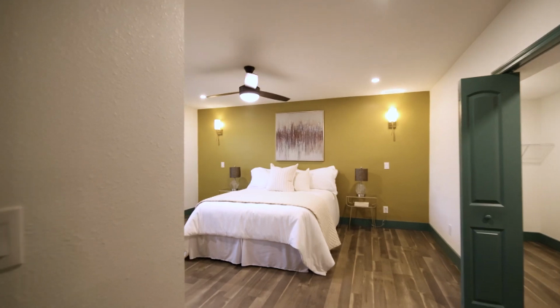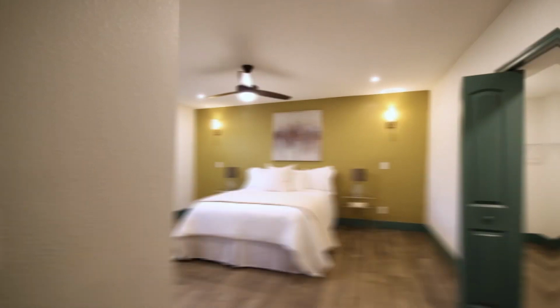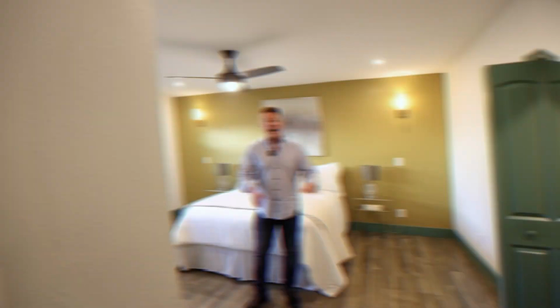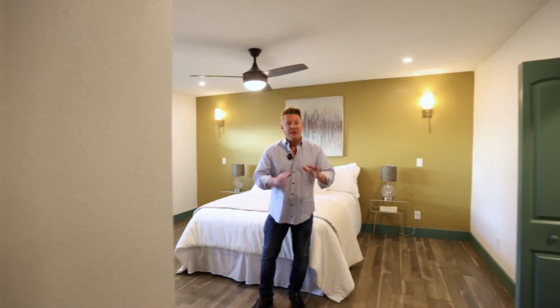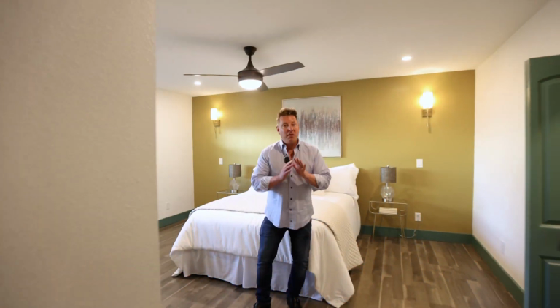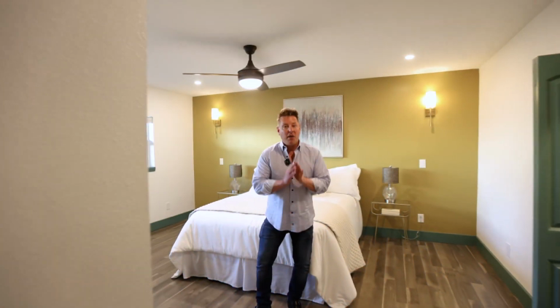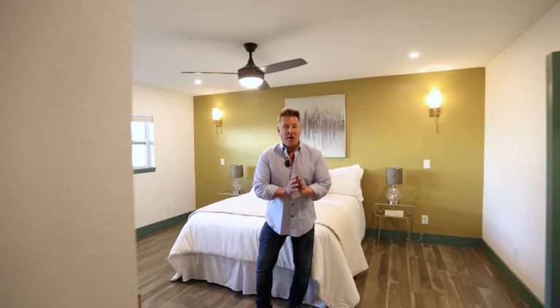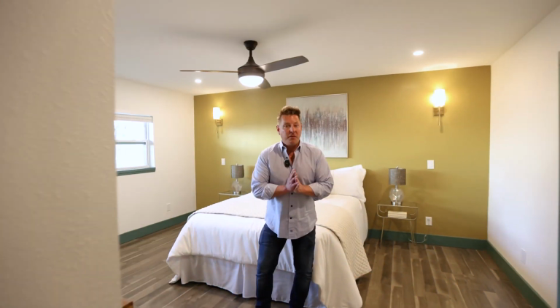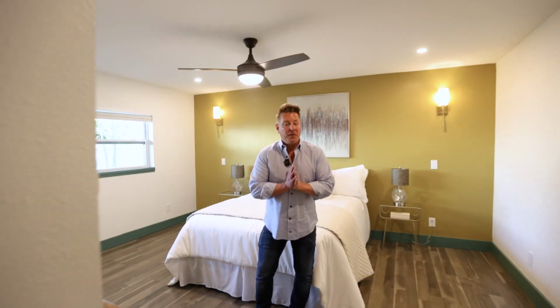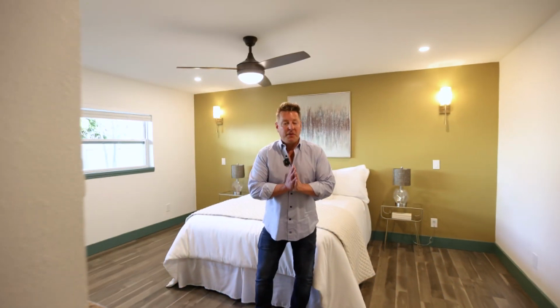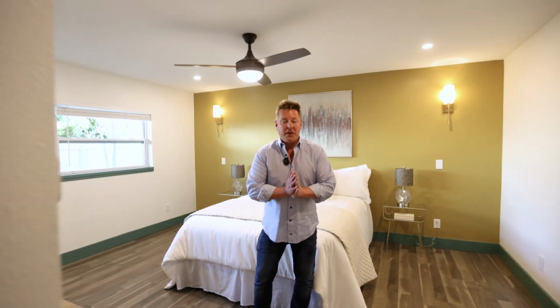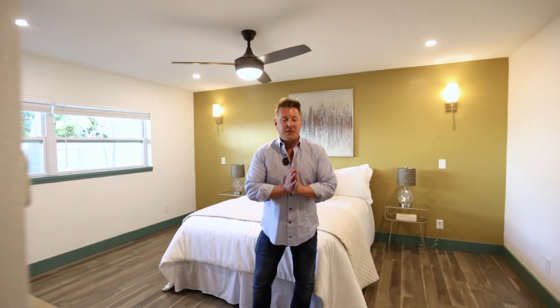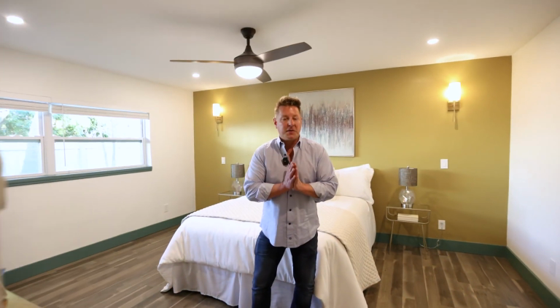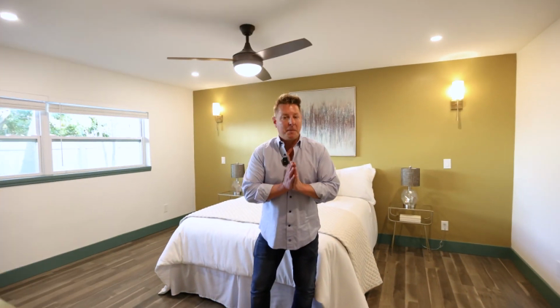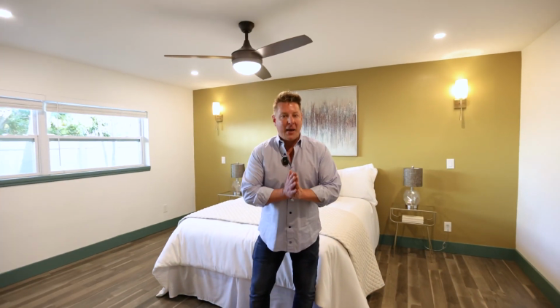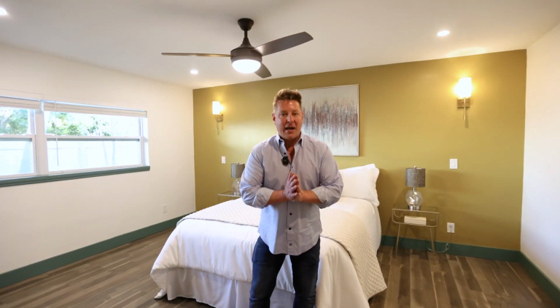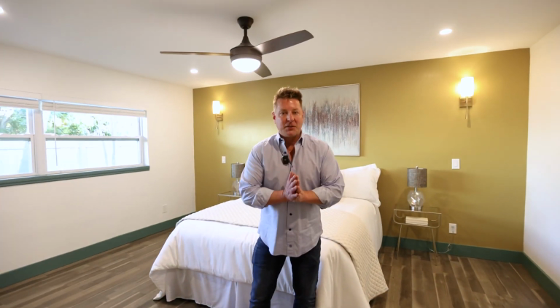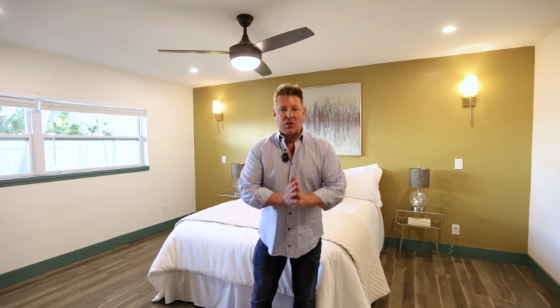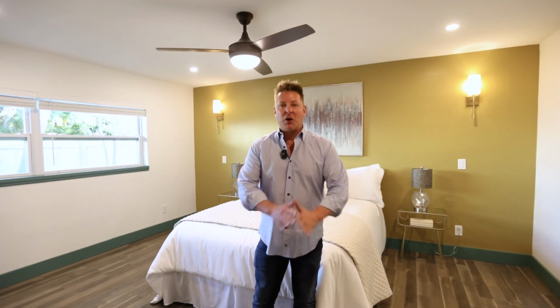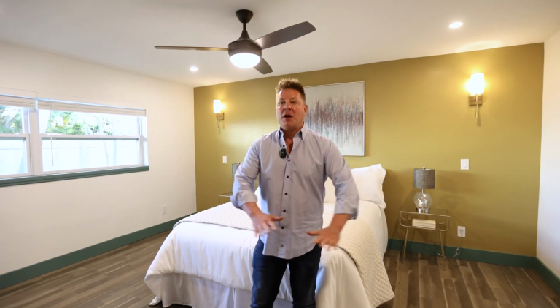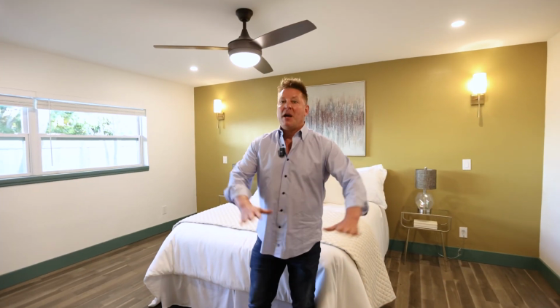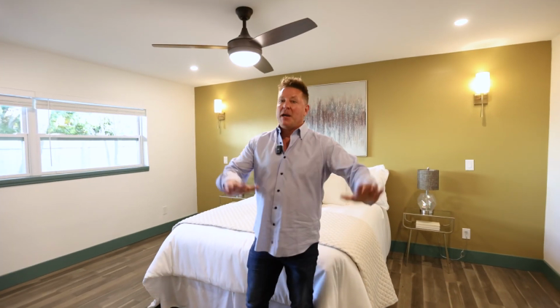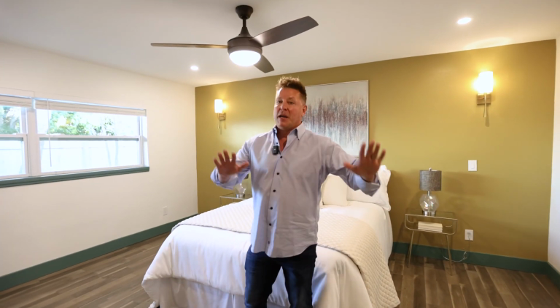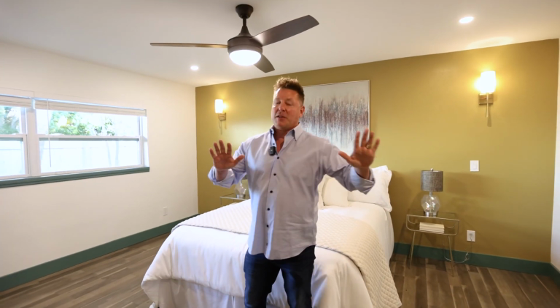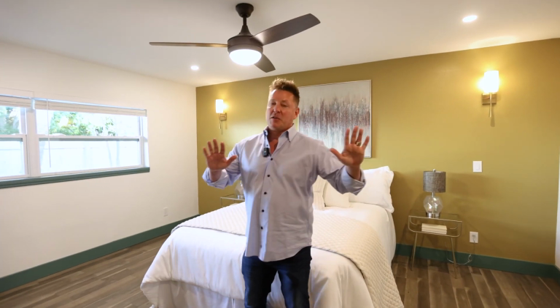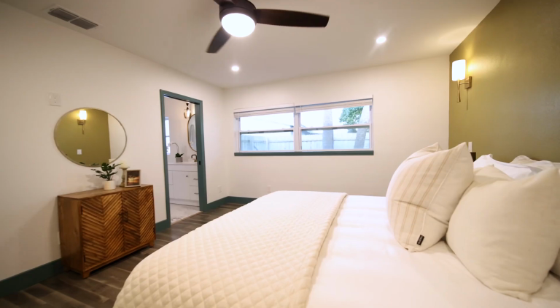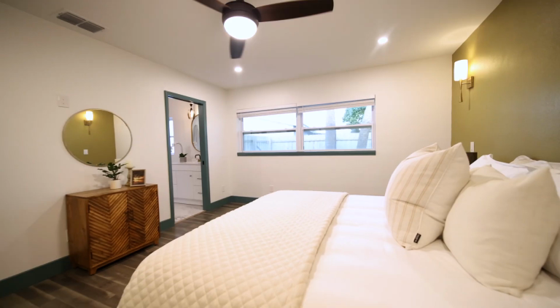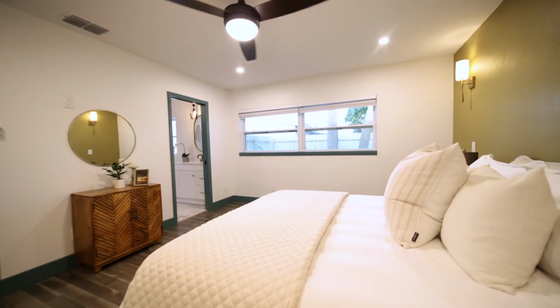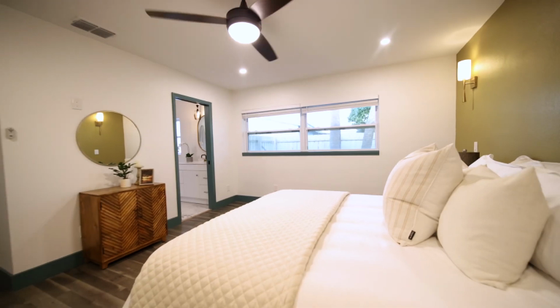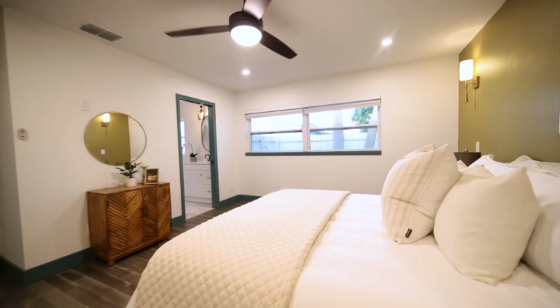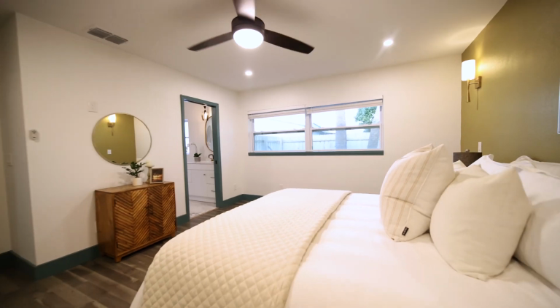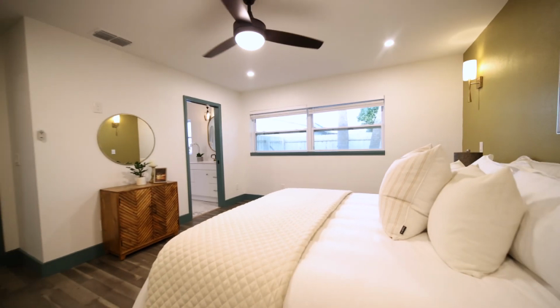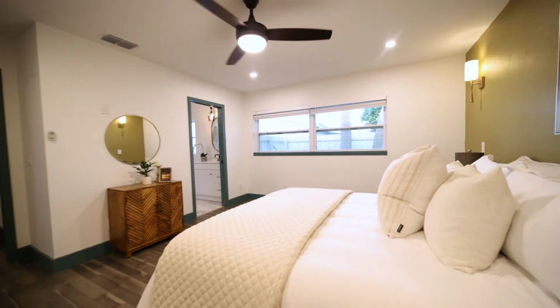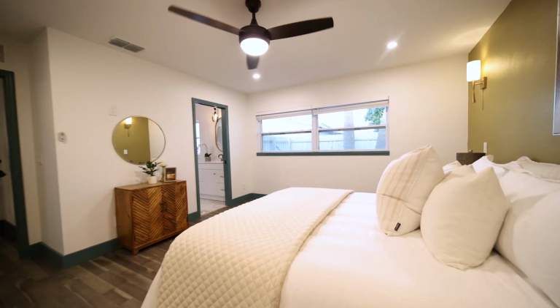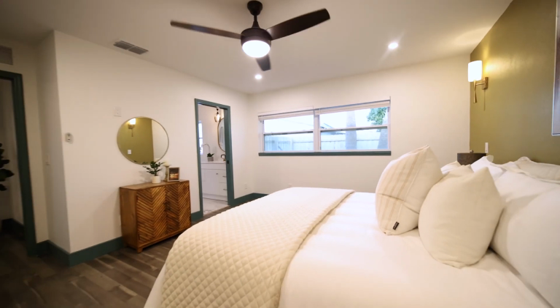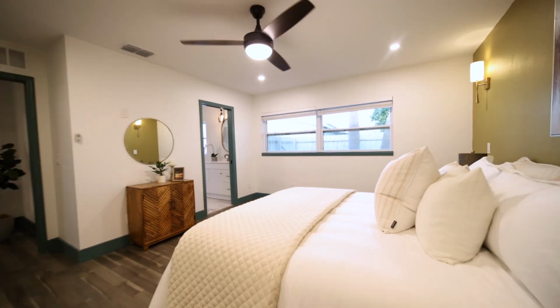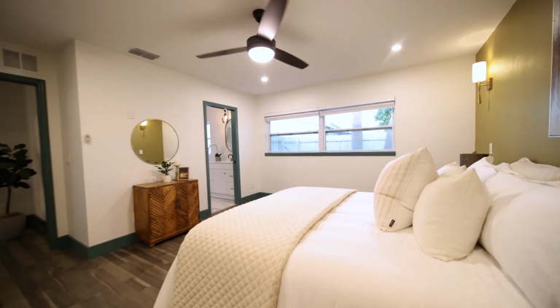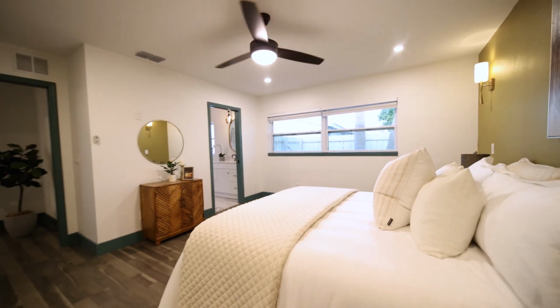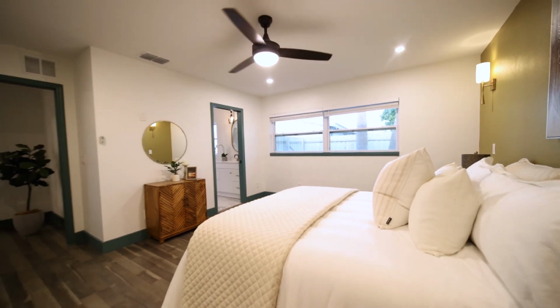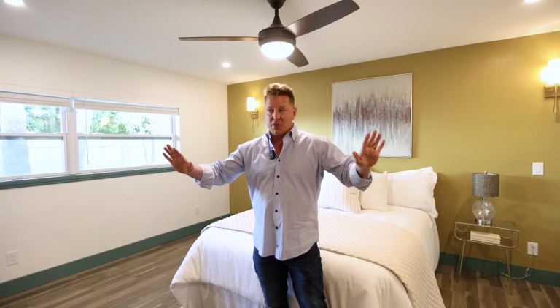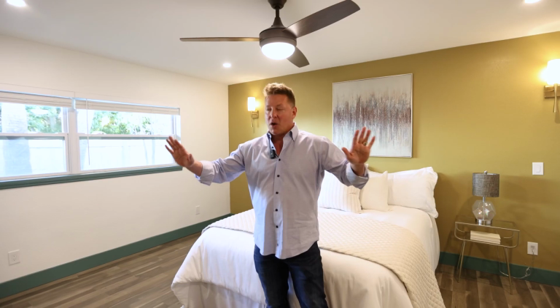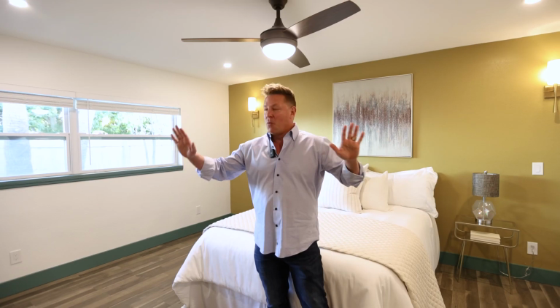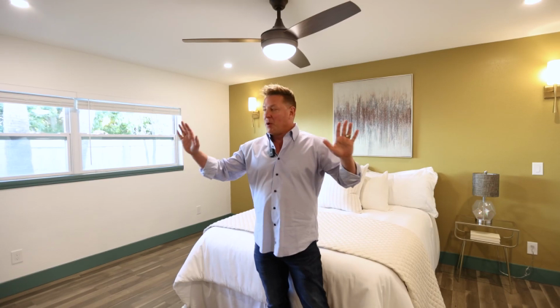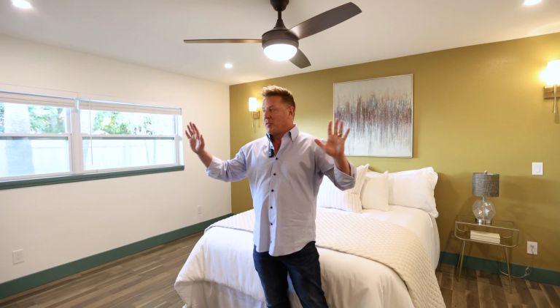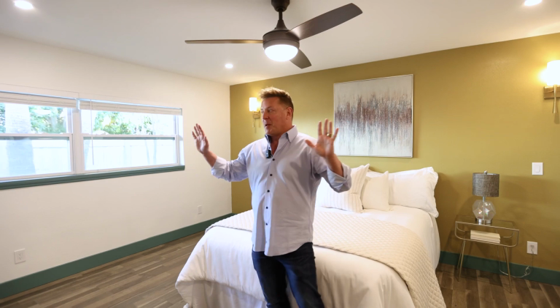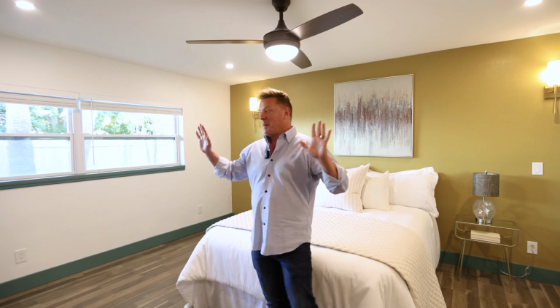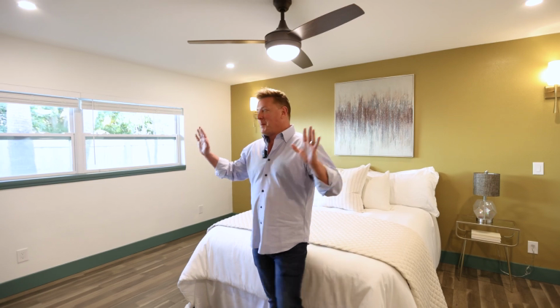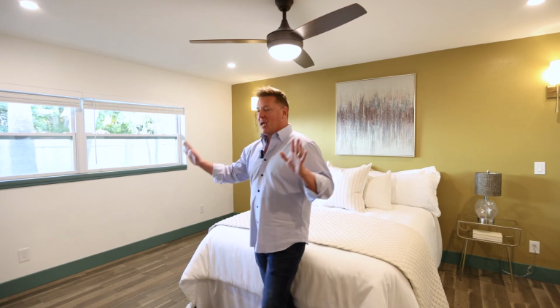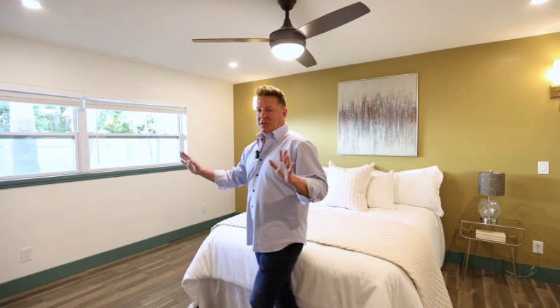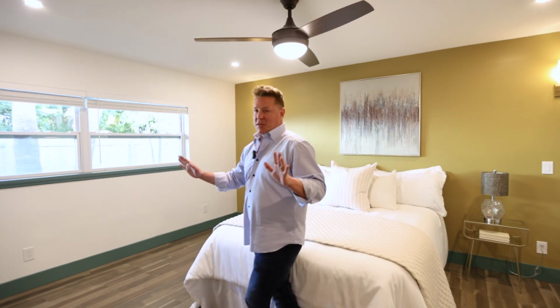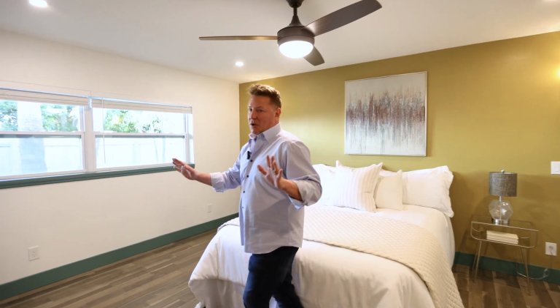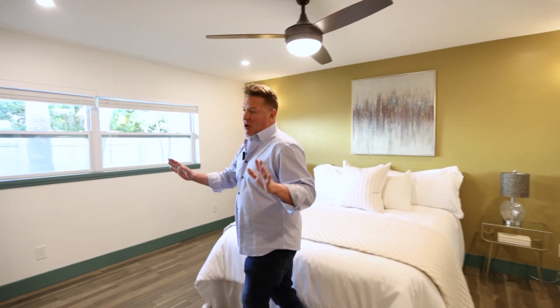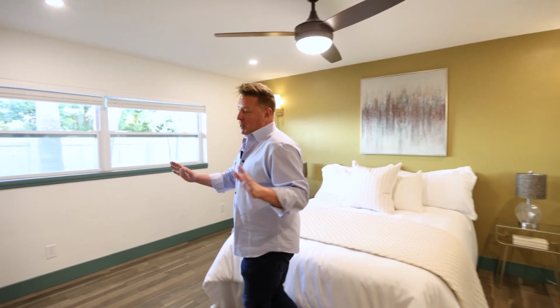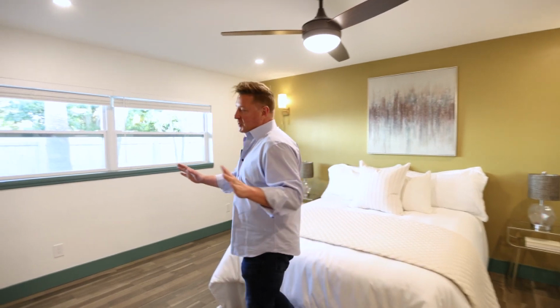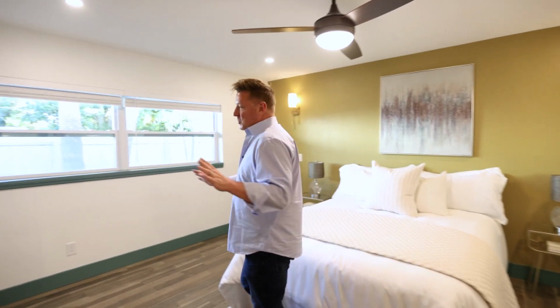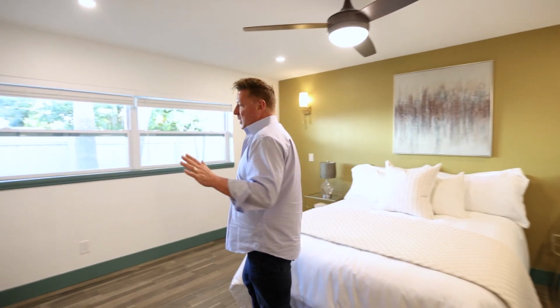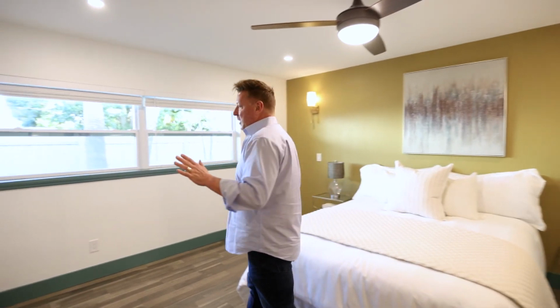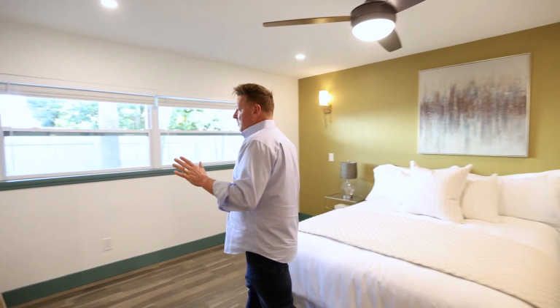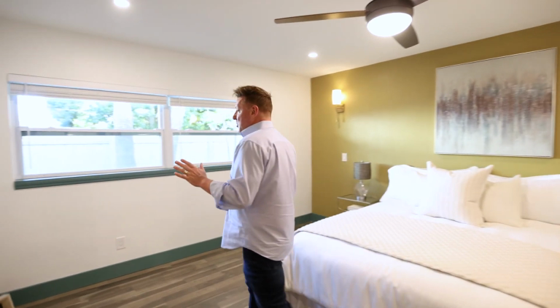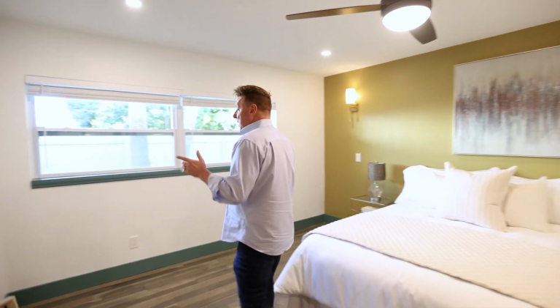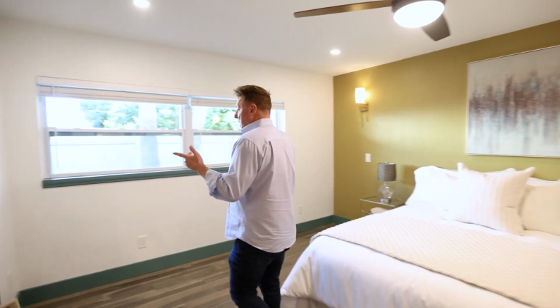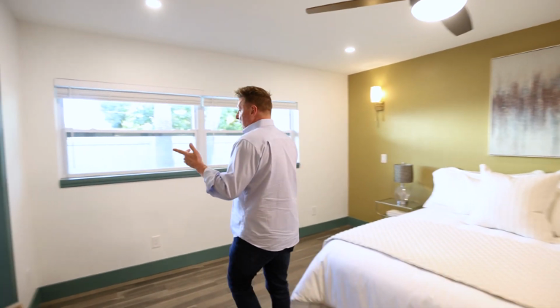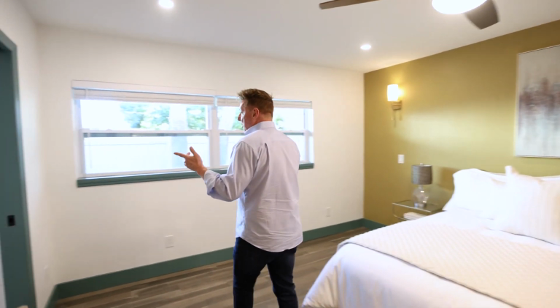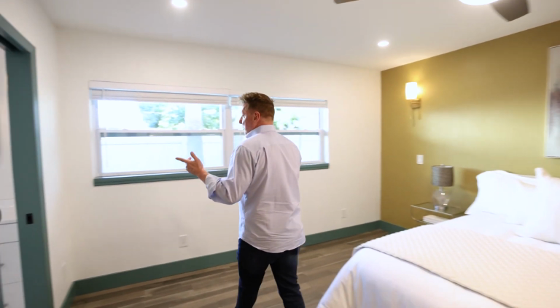I love this master. It's split from the other bedrooms with an amazing en suite. Check it out.